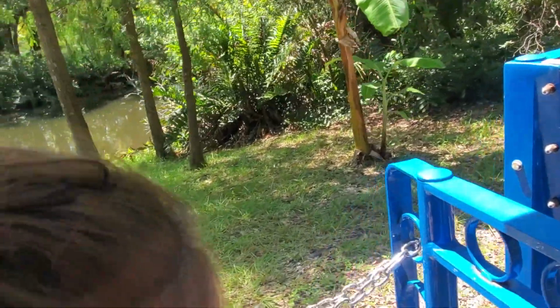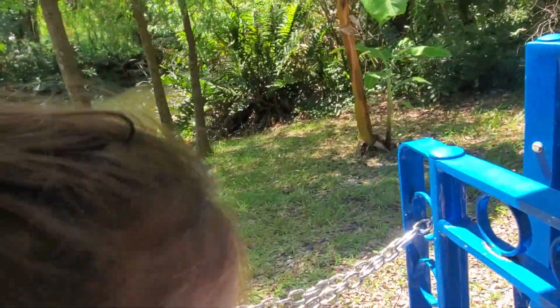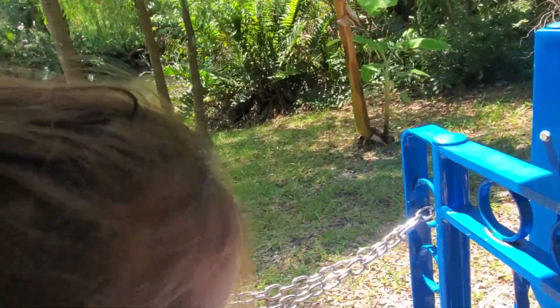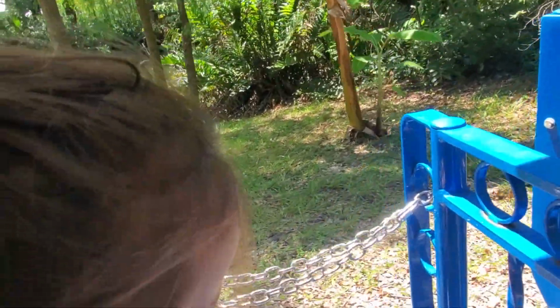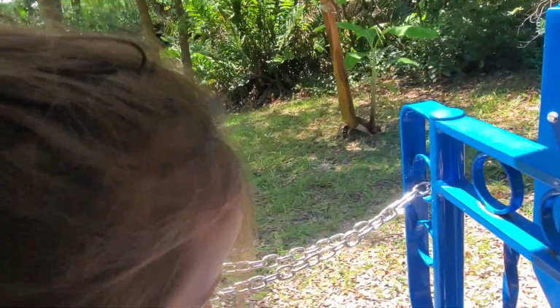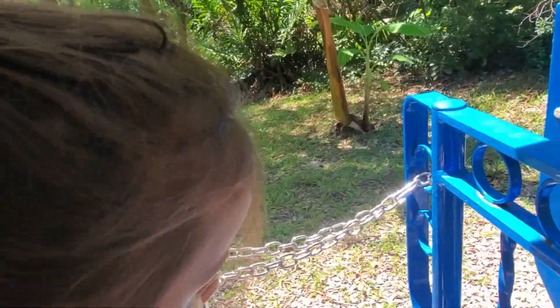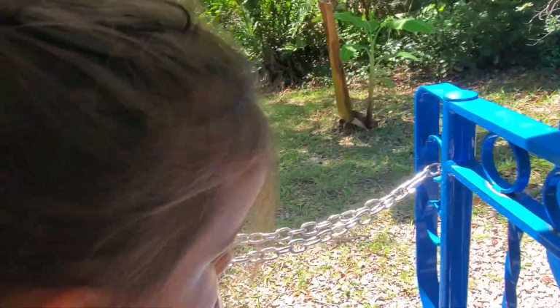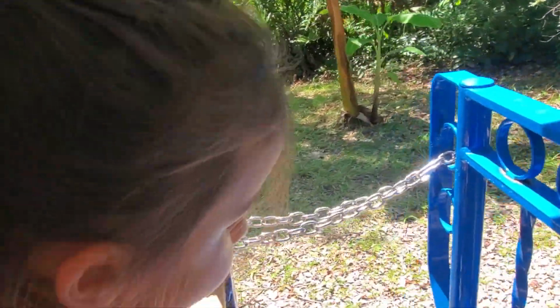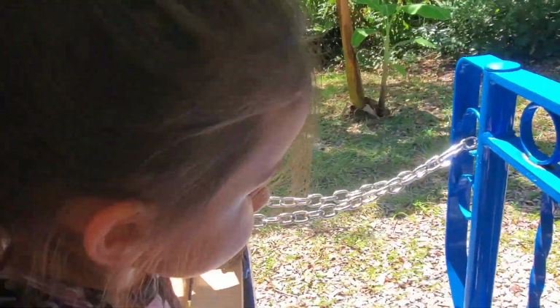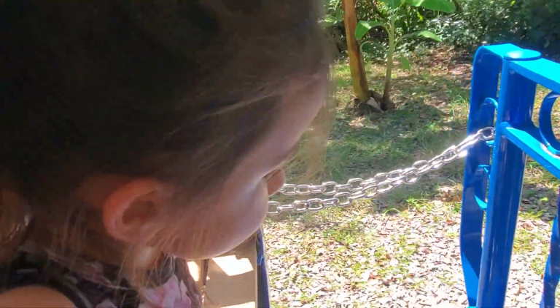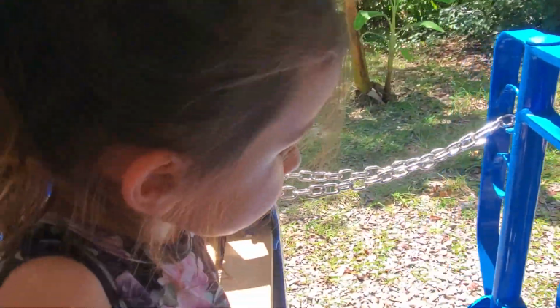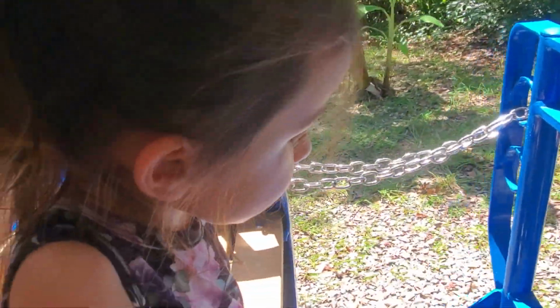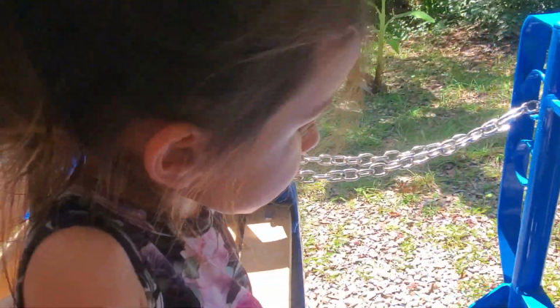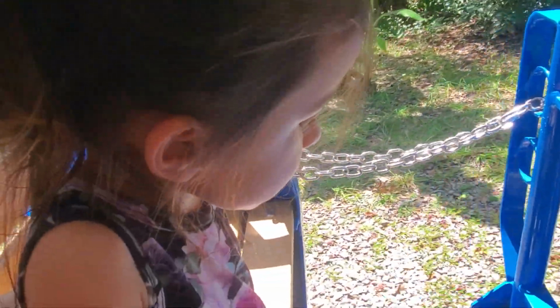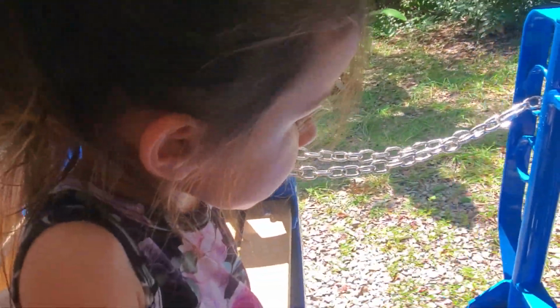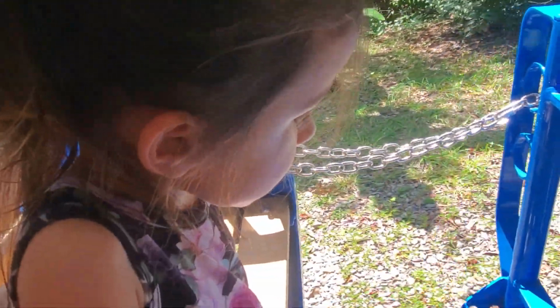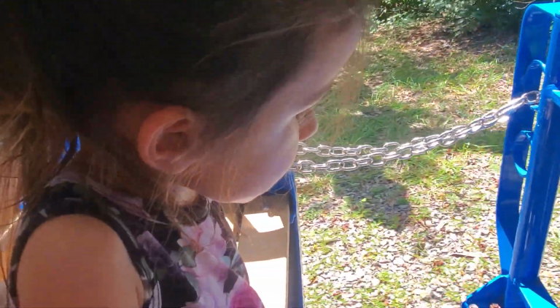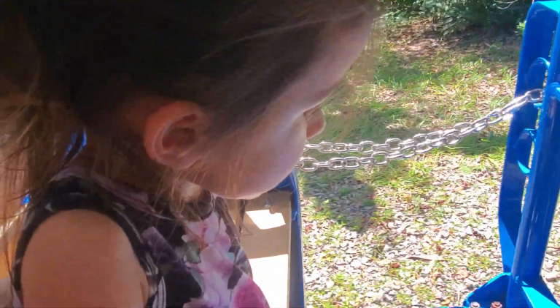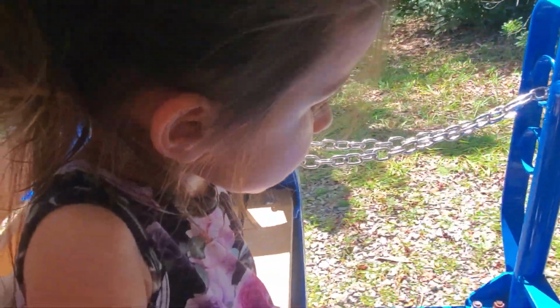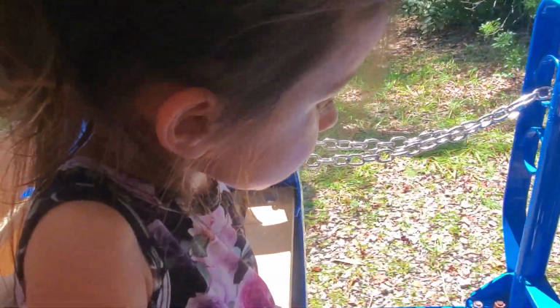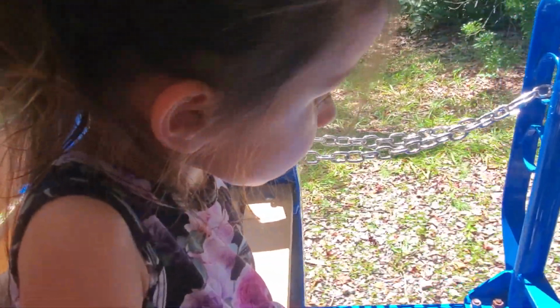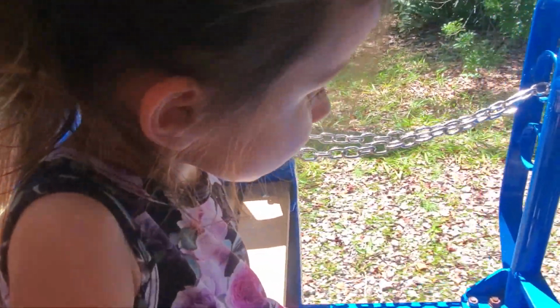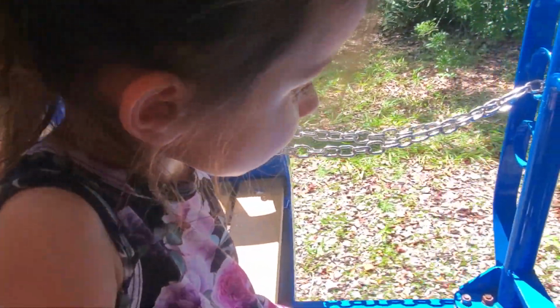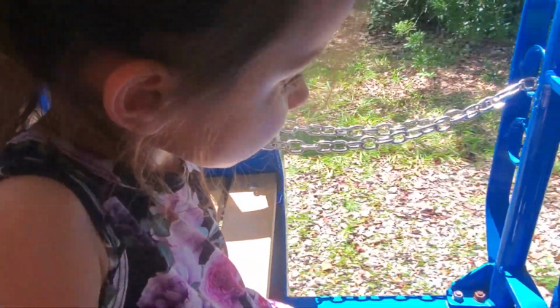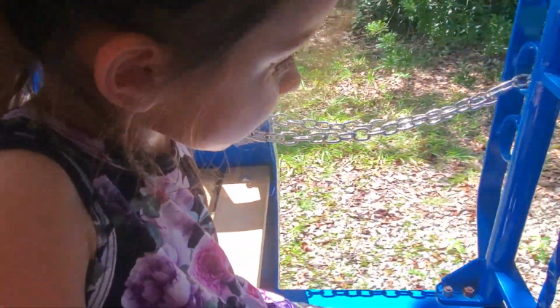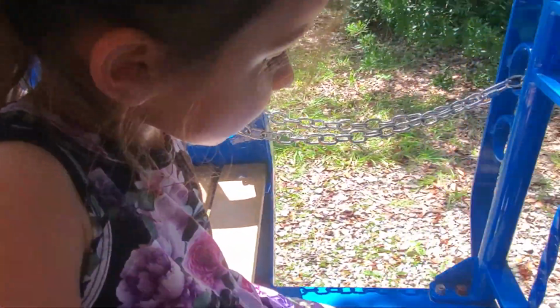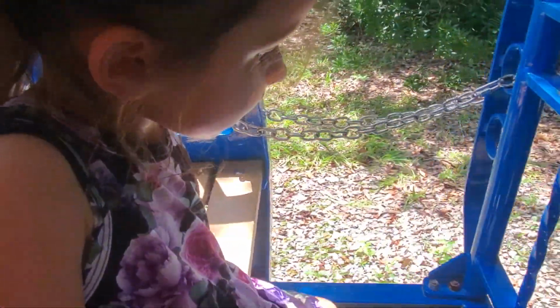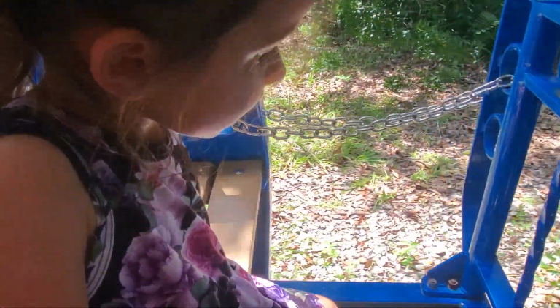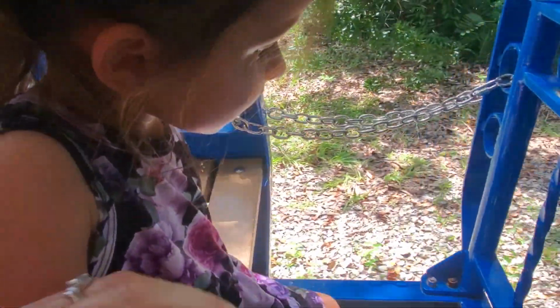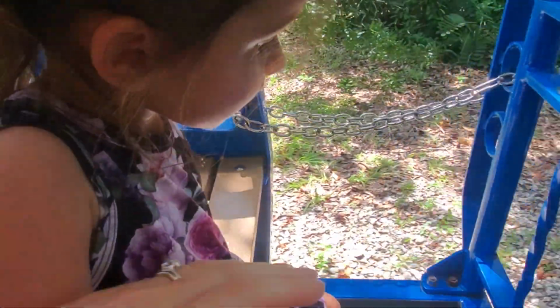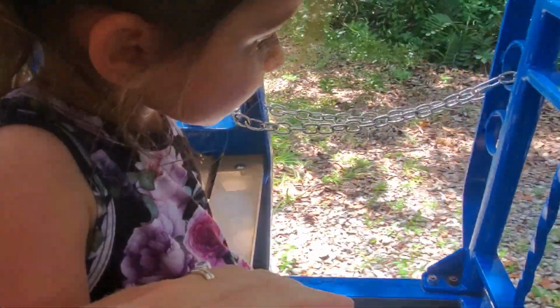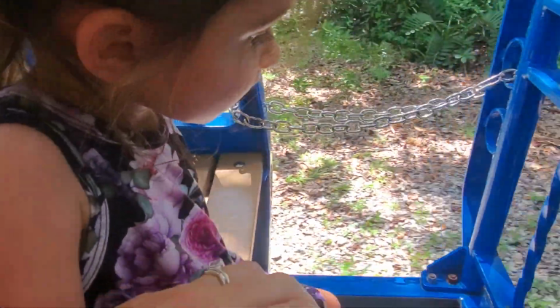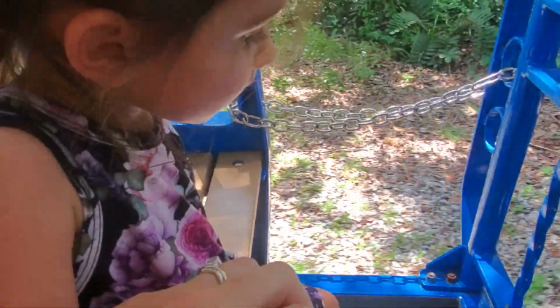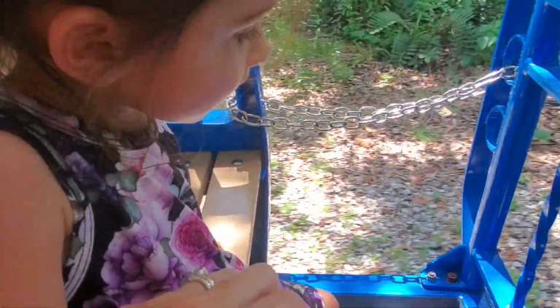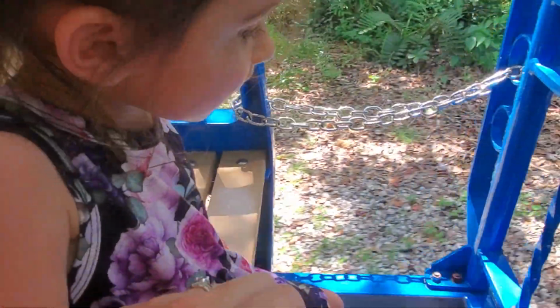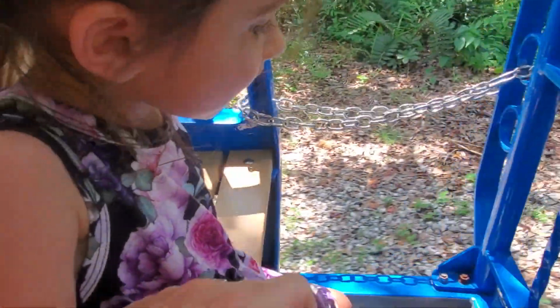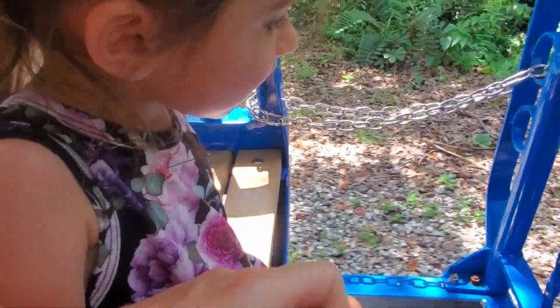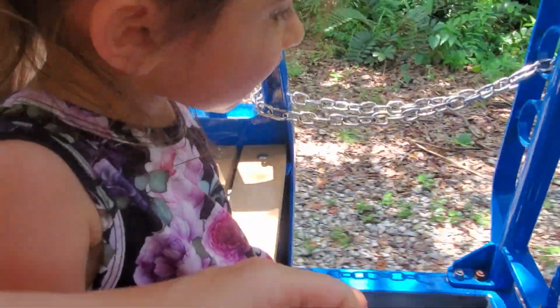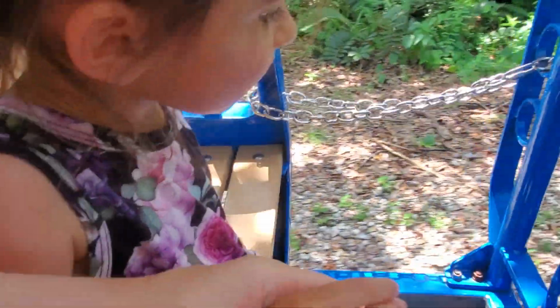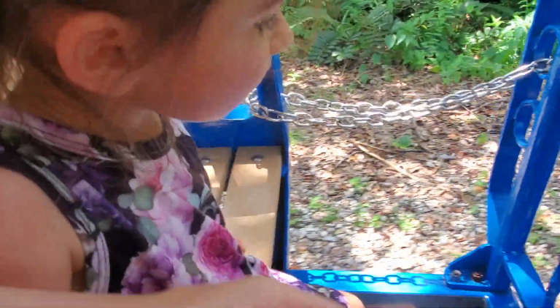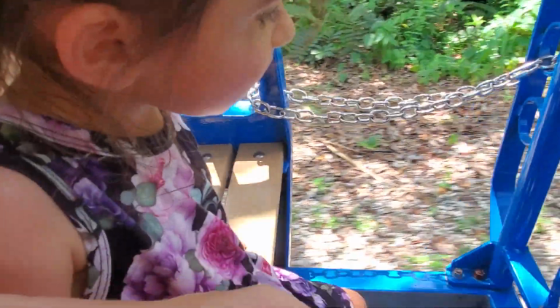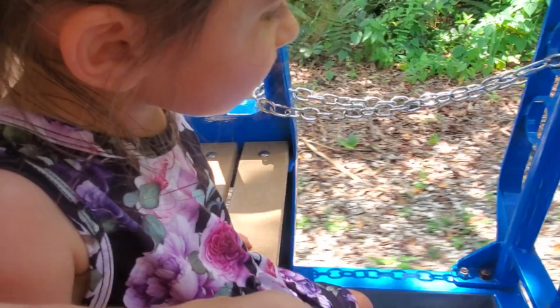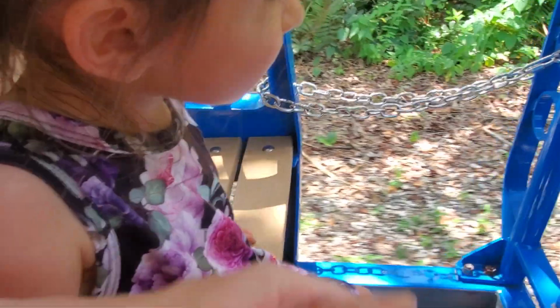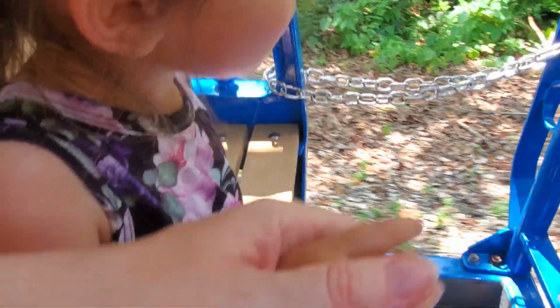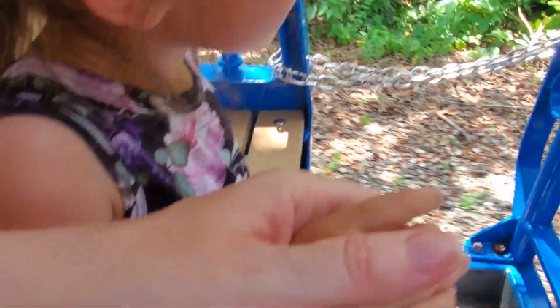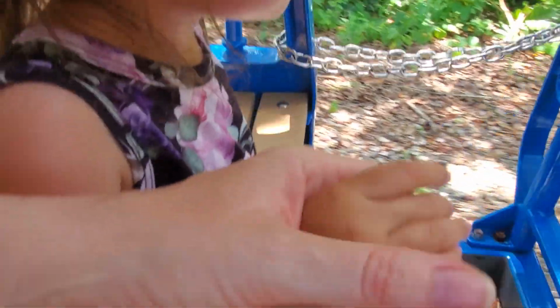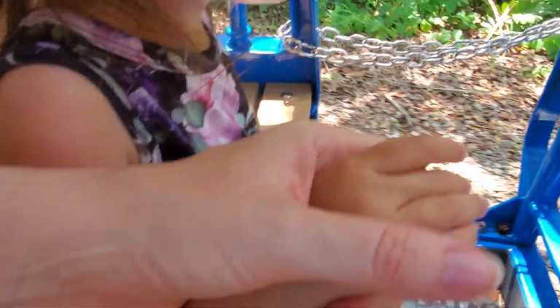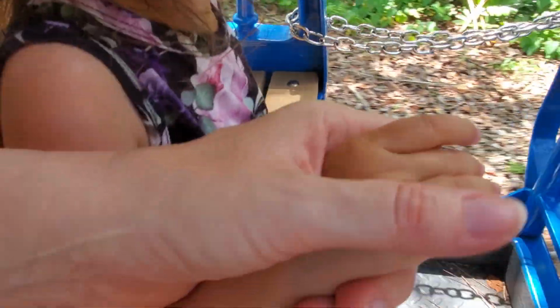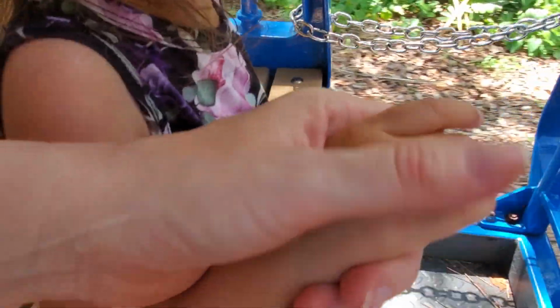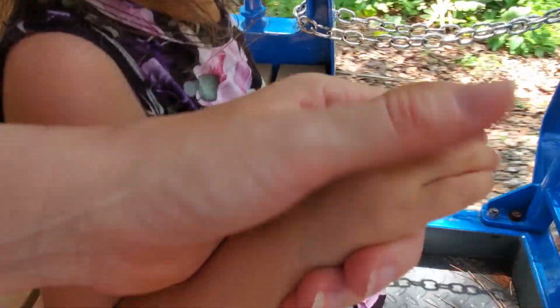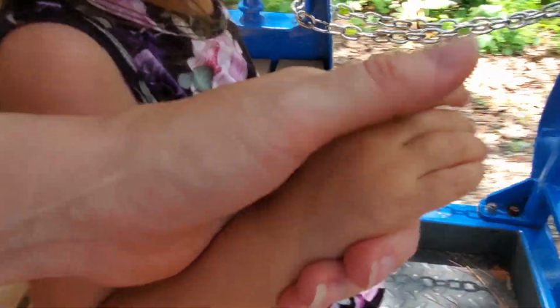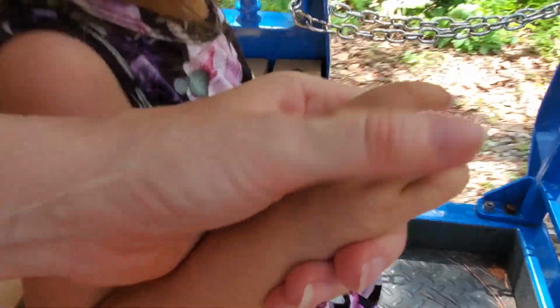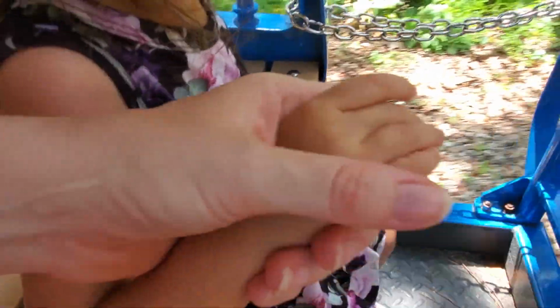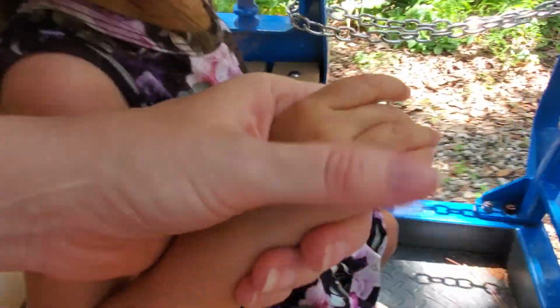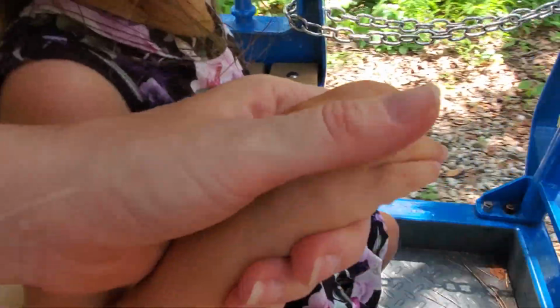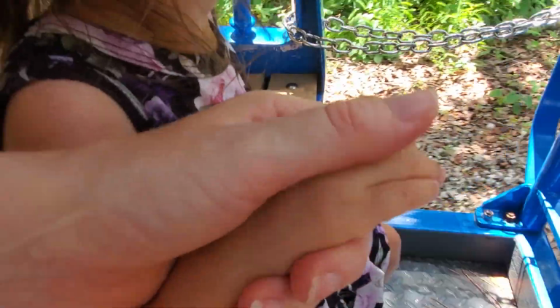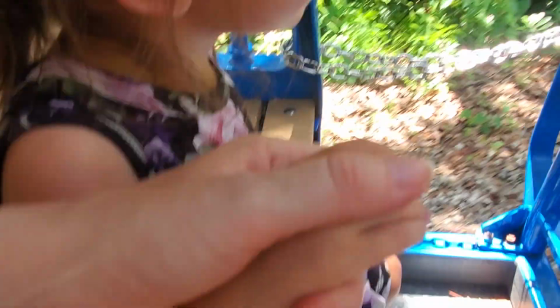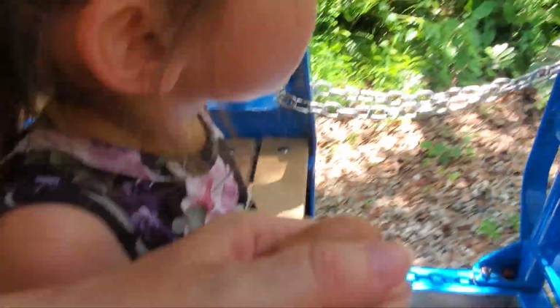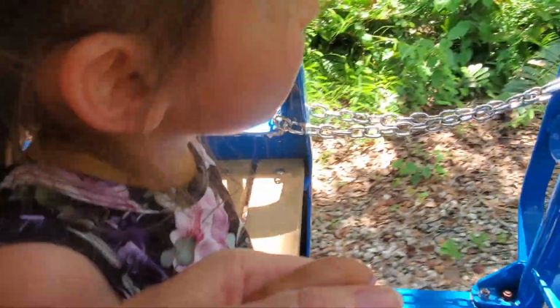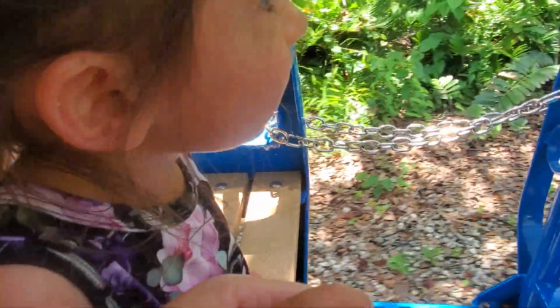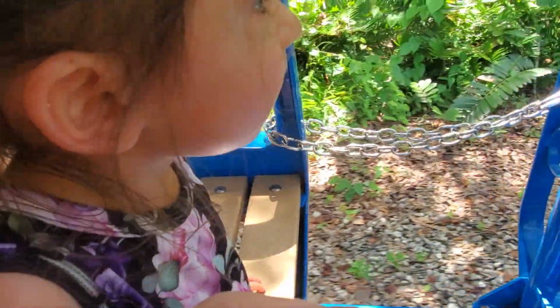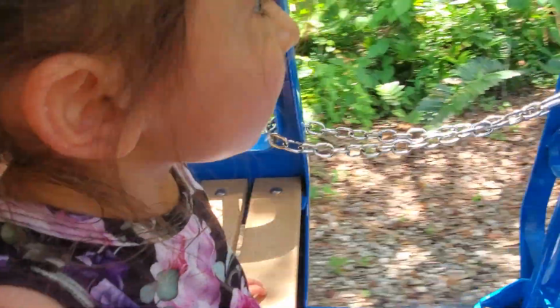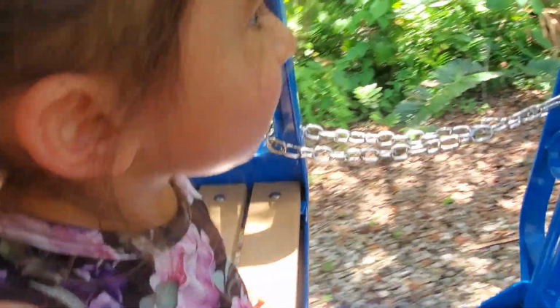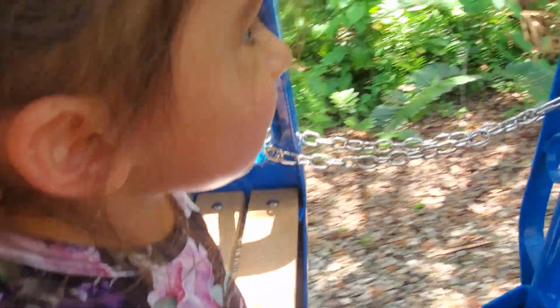Good afternoon and welcome to the Capeton Power Express. My name is Hannah and I will be your train conductor today. How's everyone feeling this afternoon?